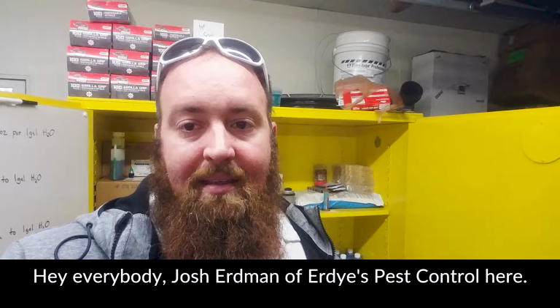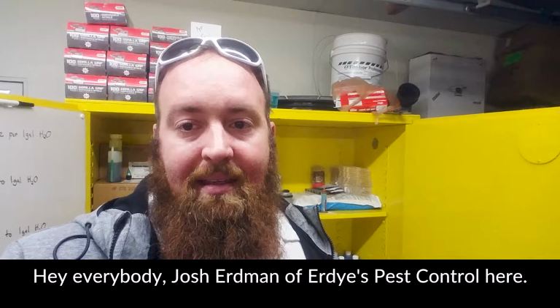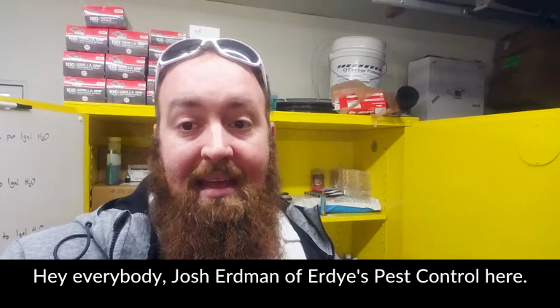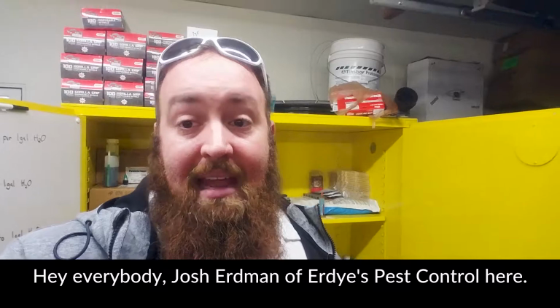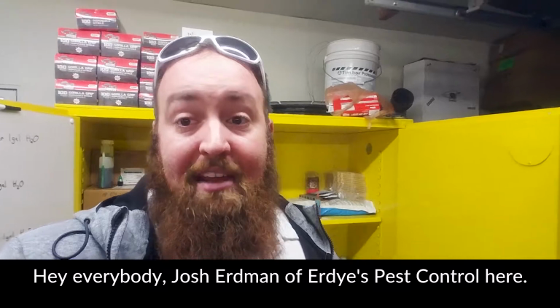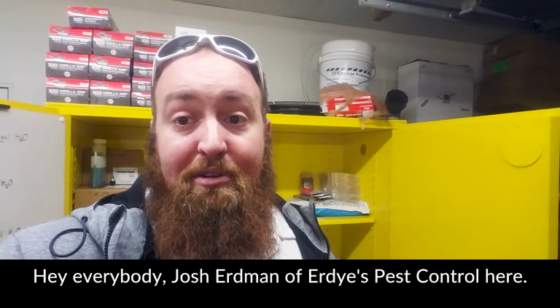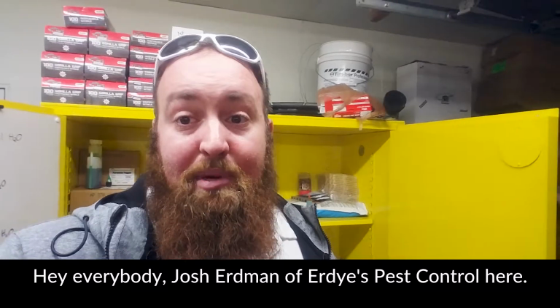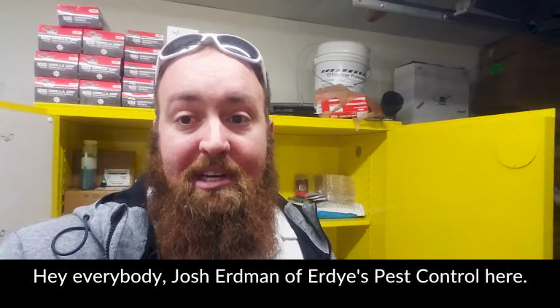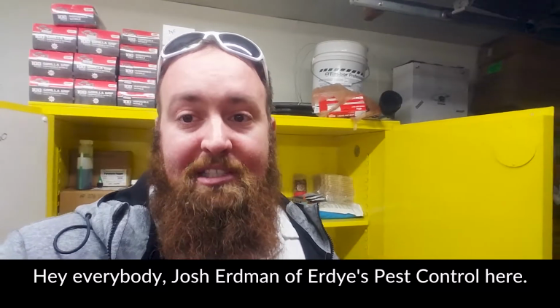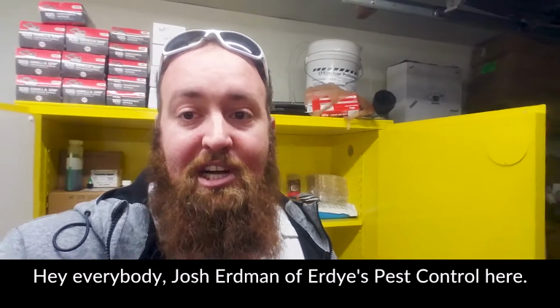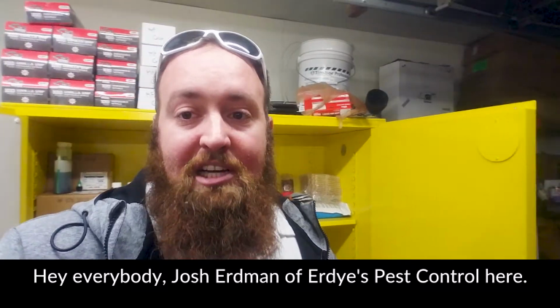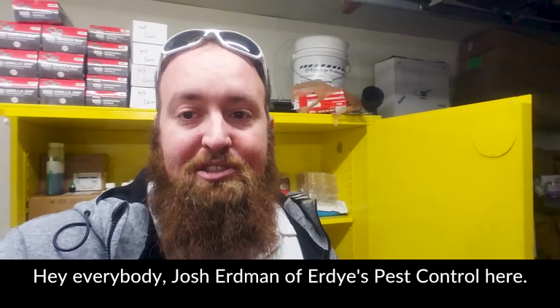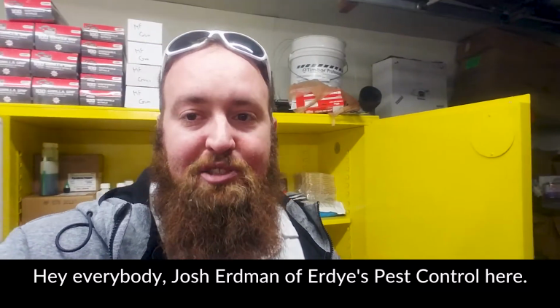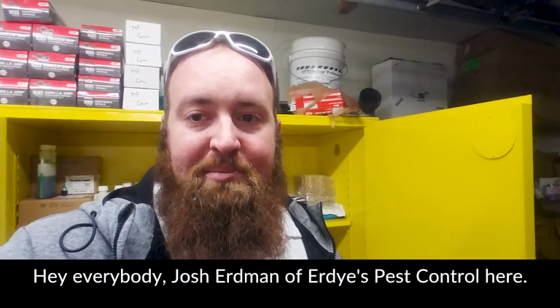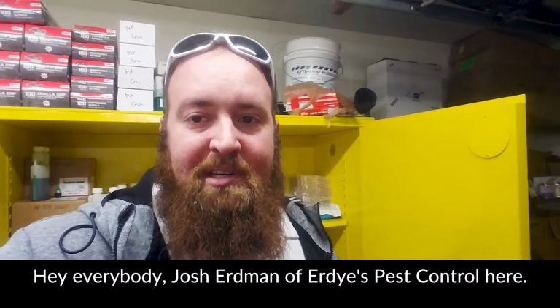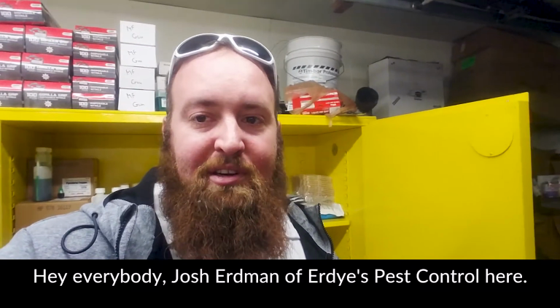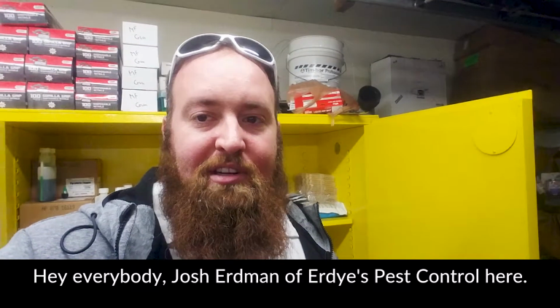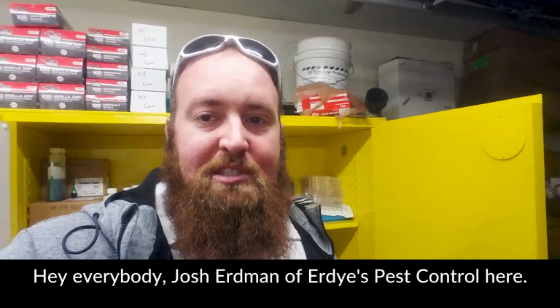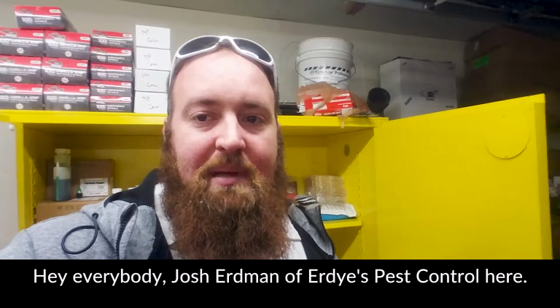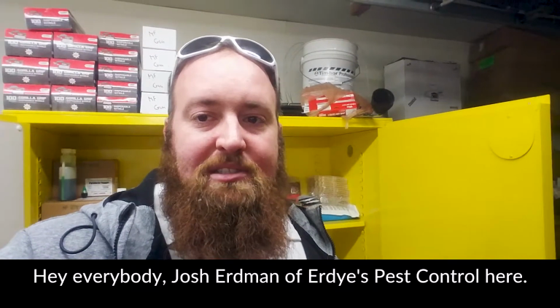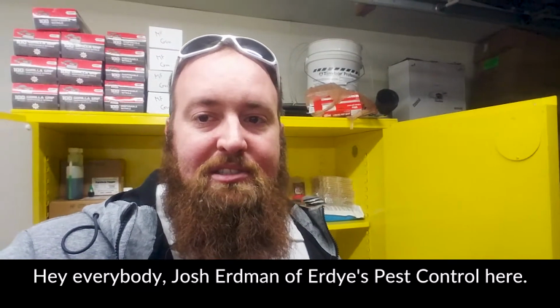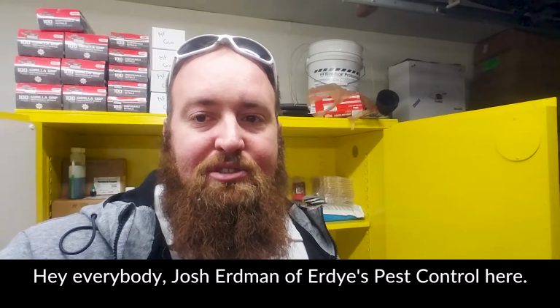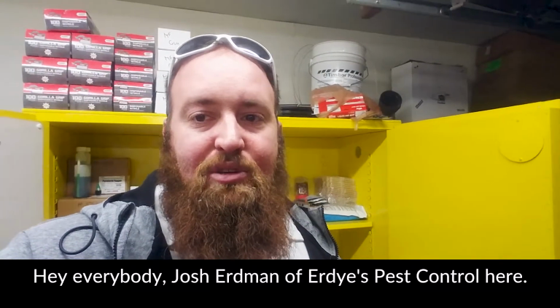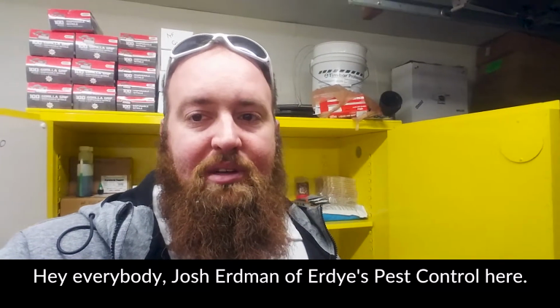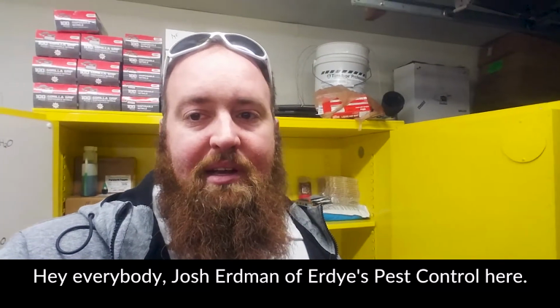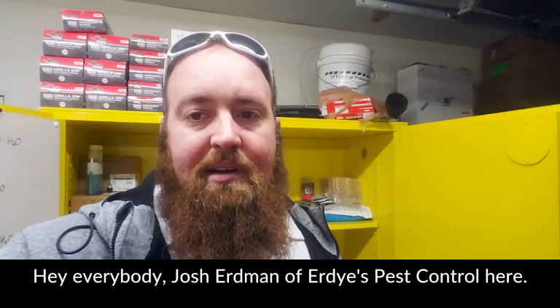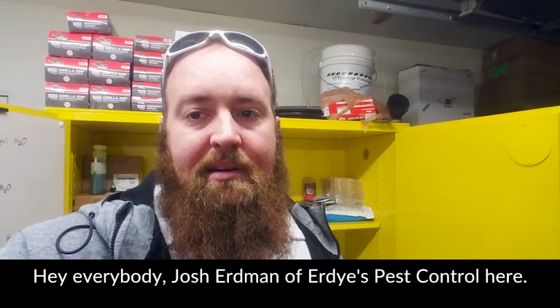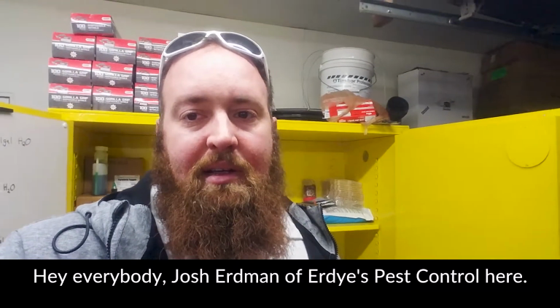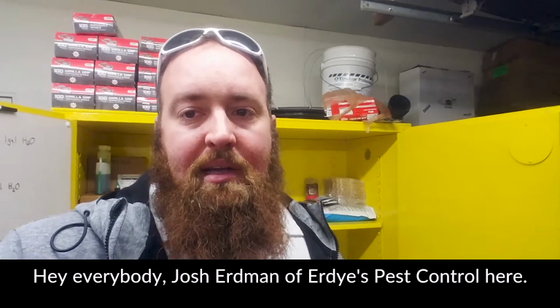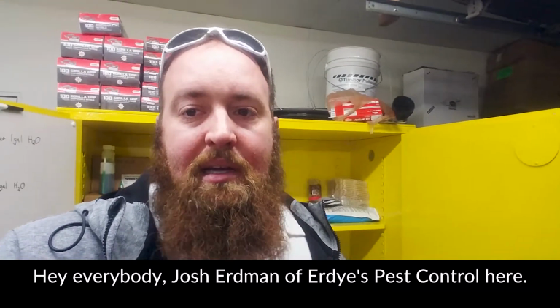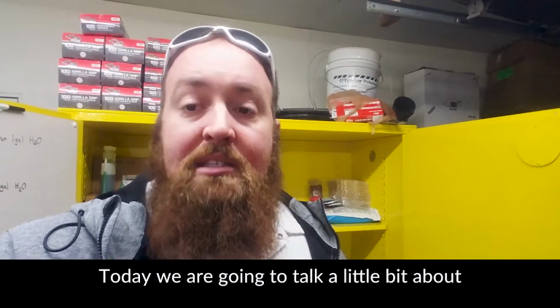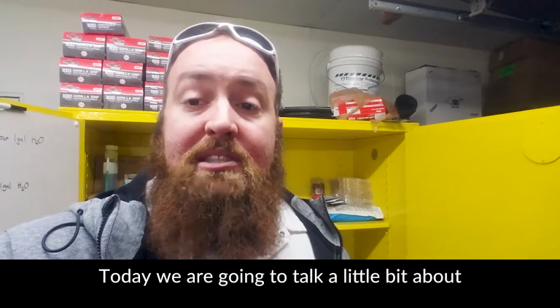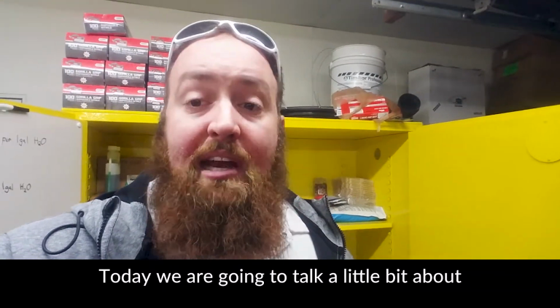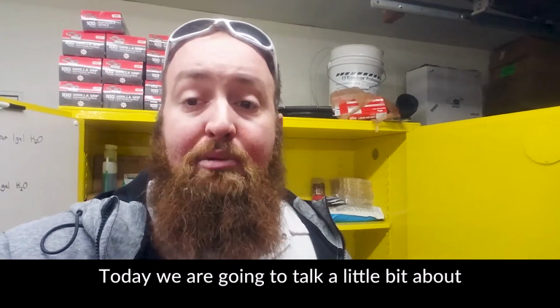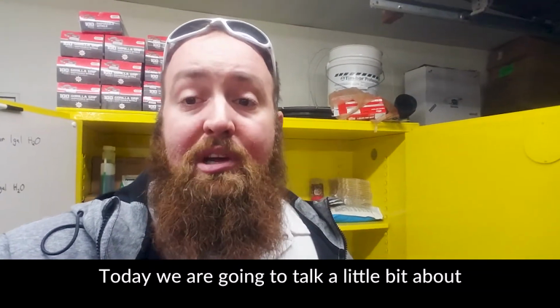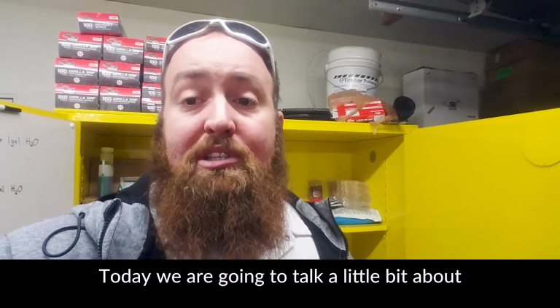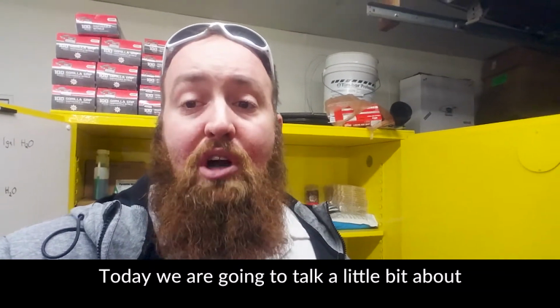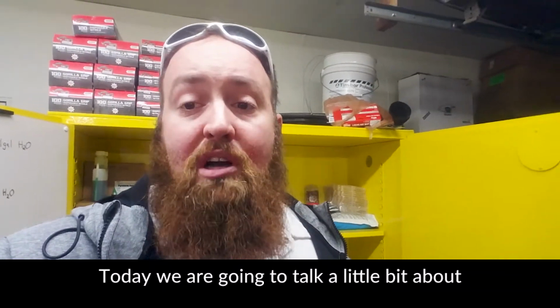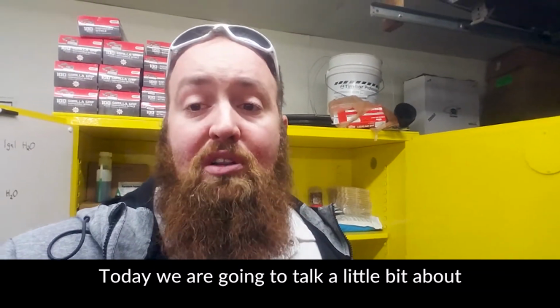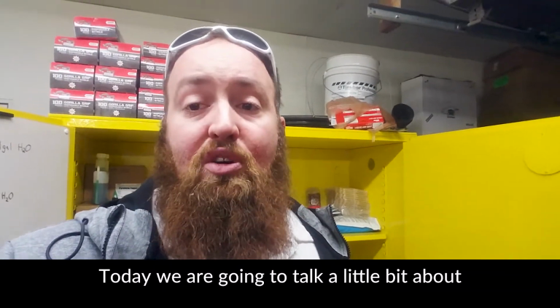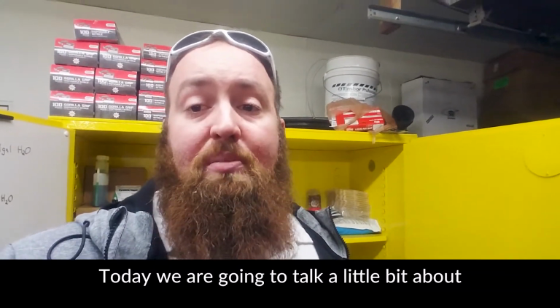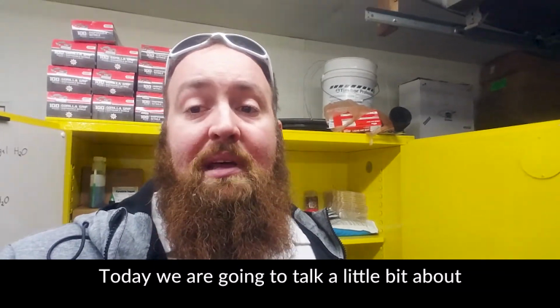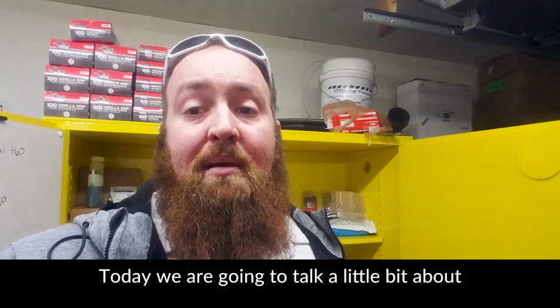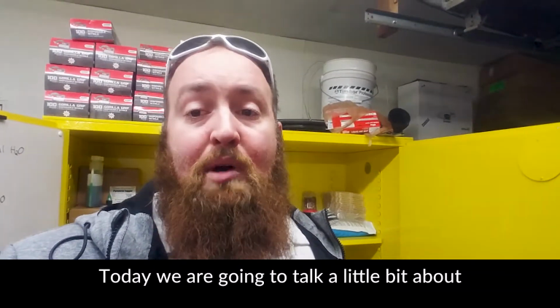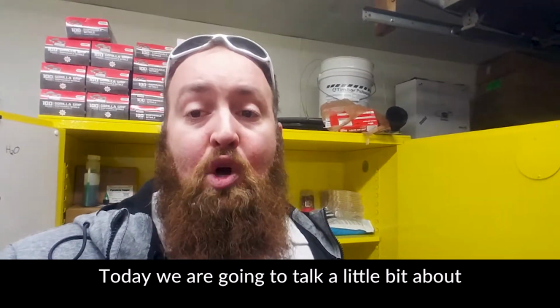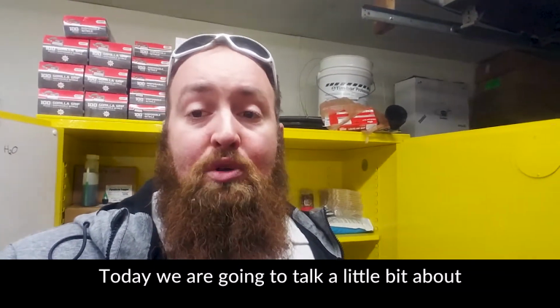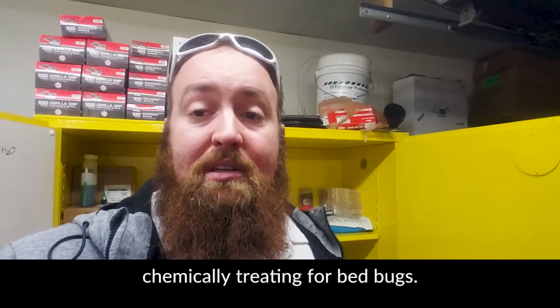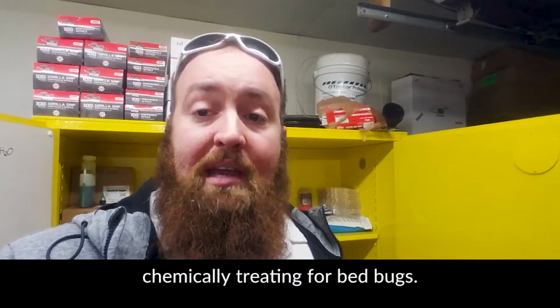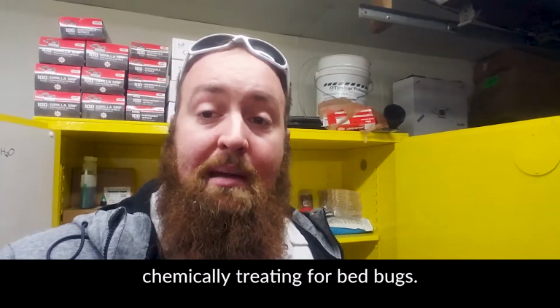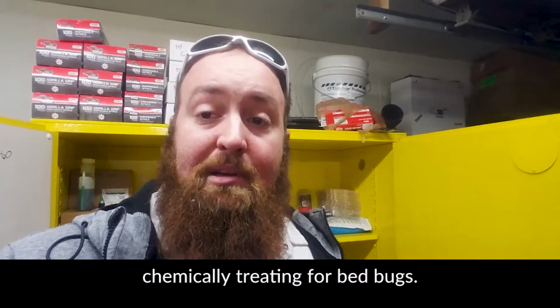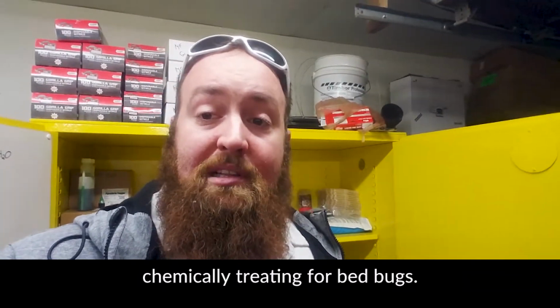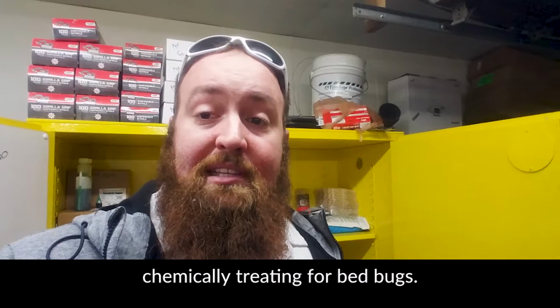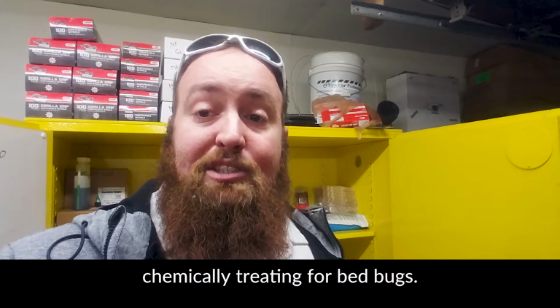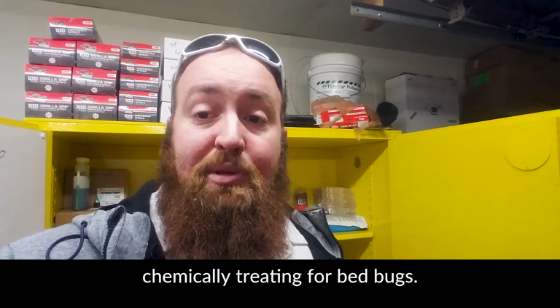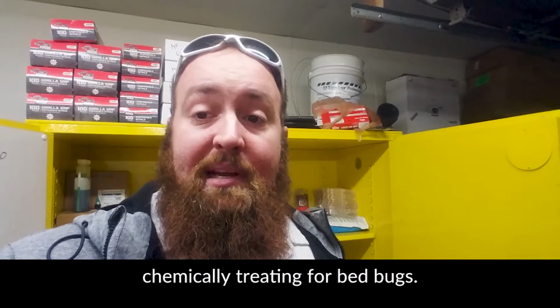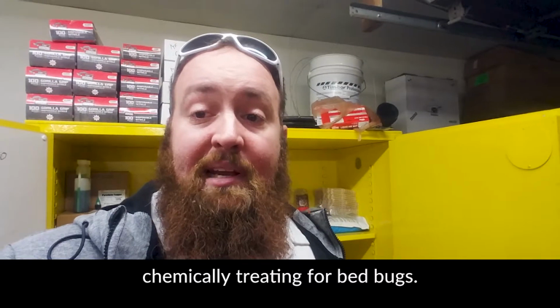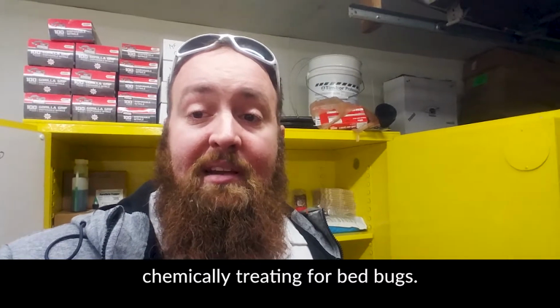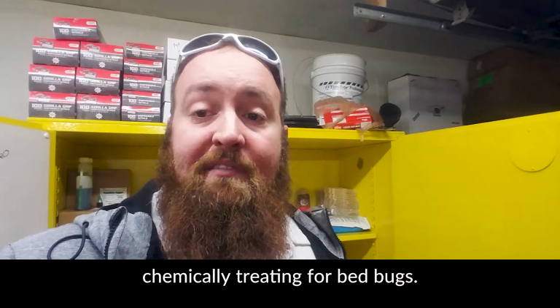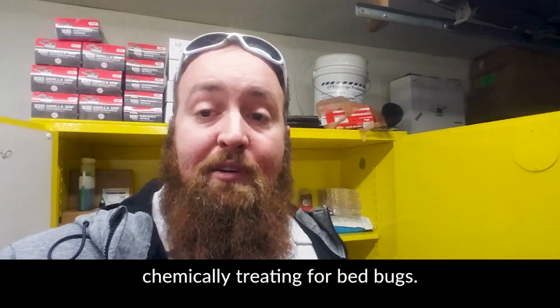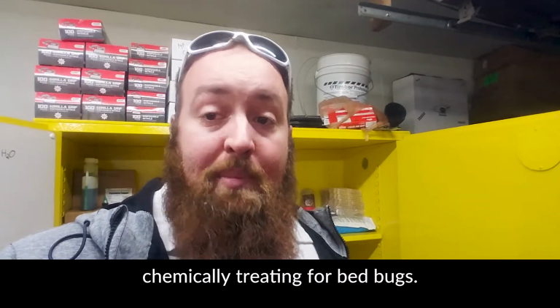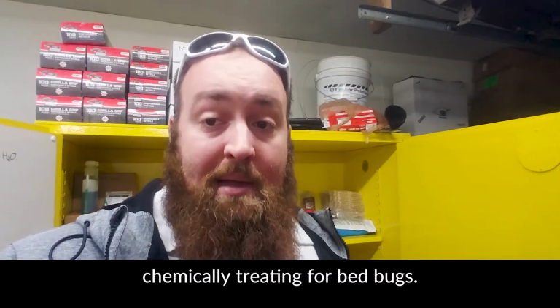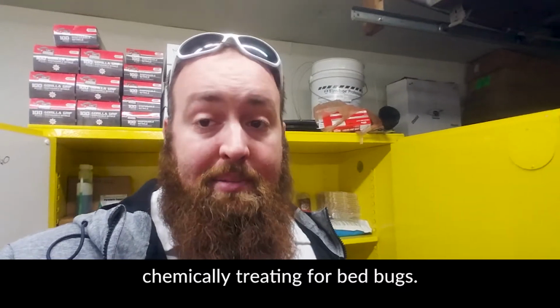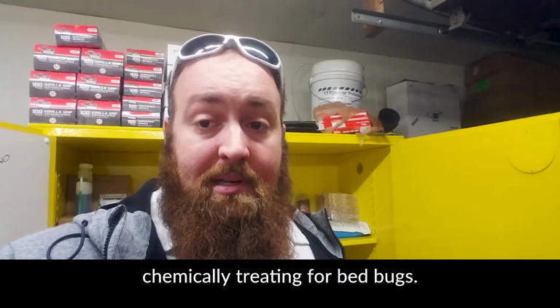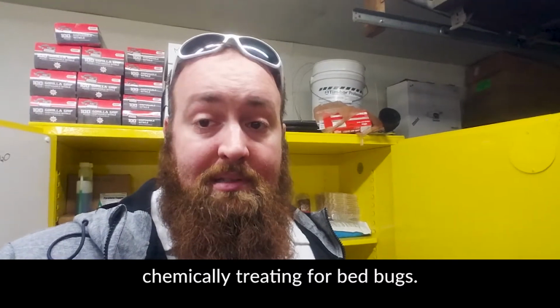Hey everybody, Josh Erdman, Erdys Pest Control here. Today we're going to talk a little bit about chemically treating for bed bugs.